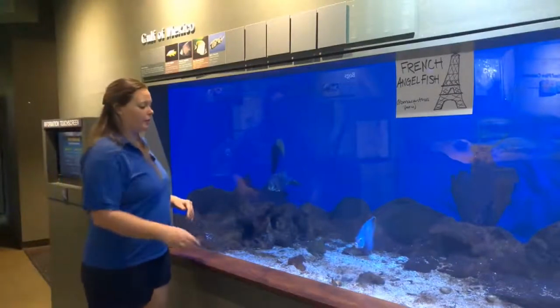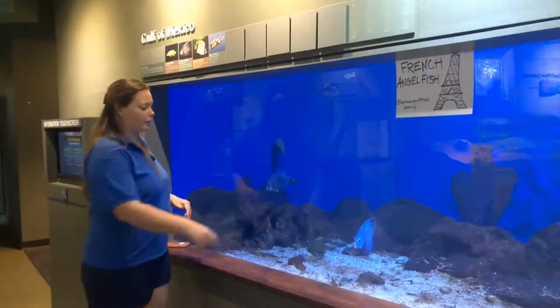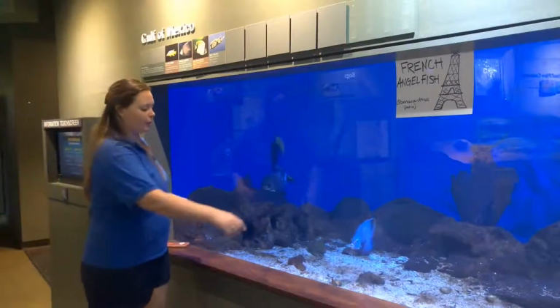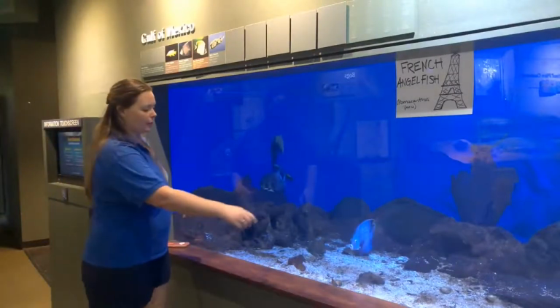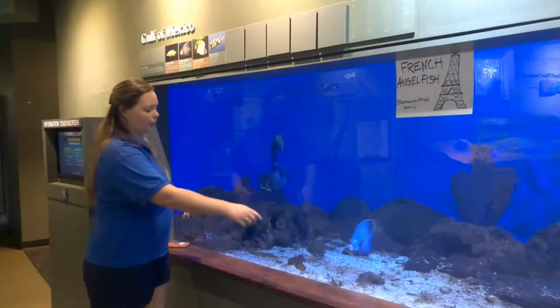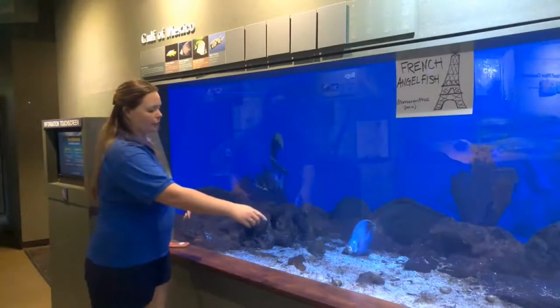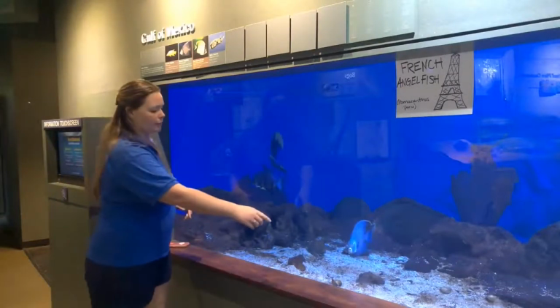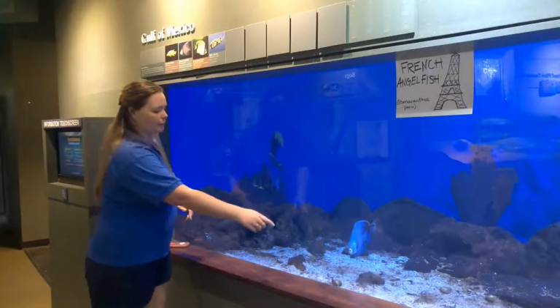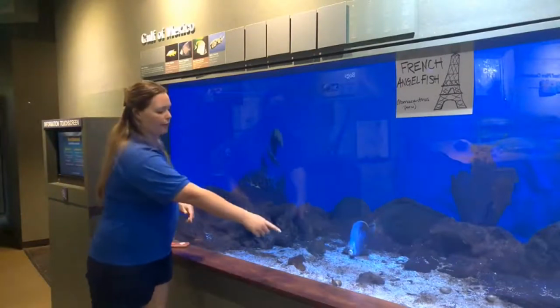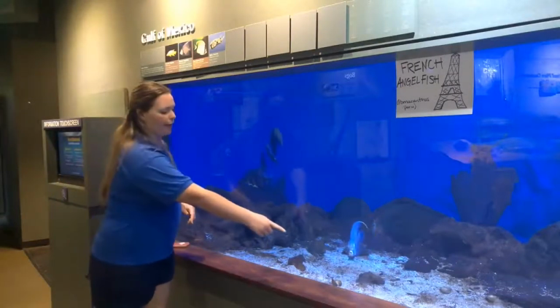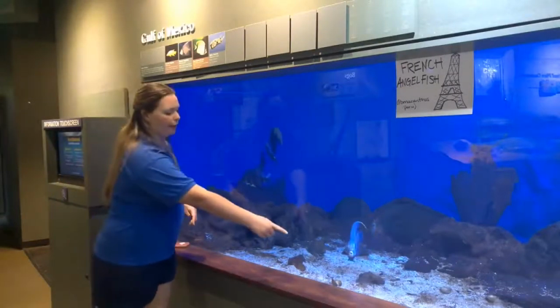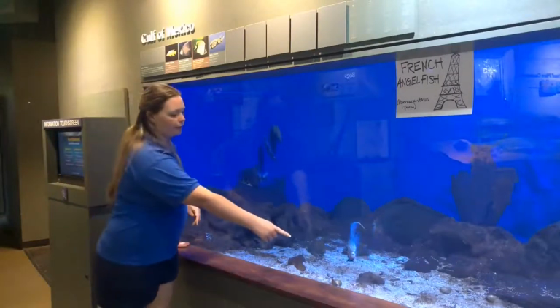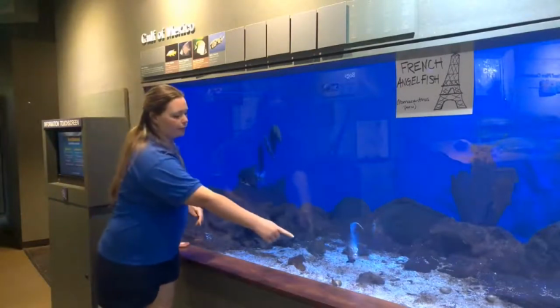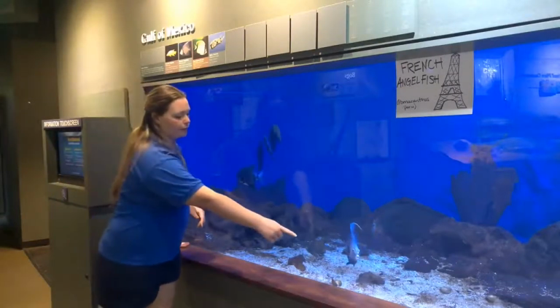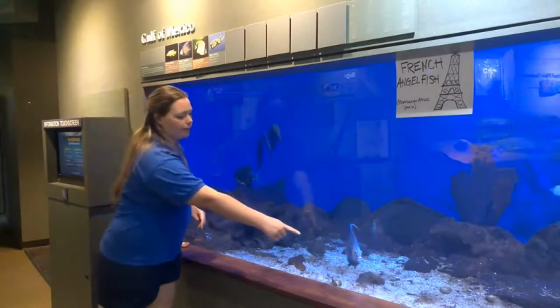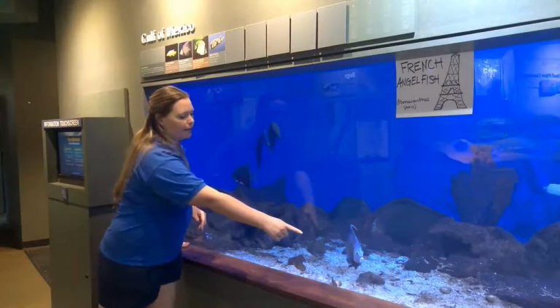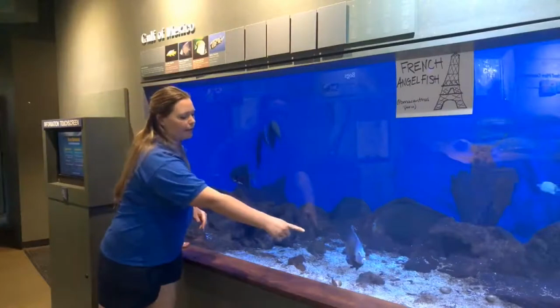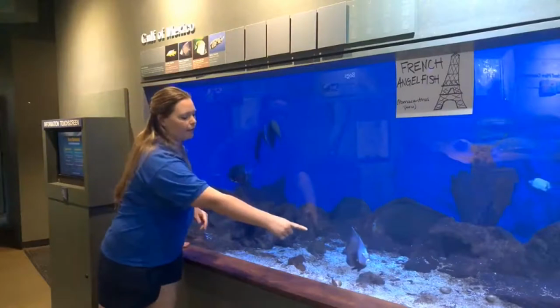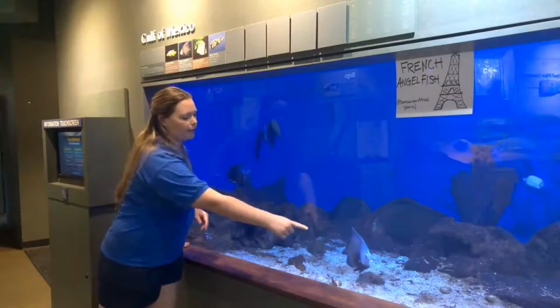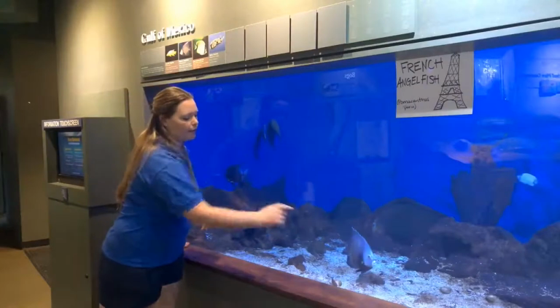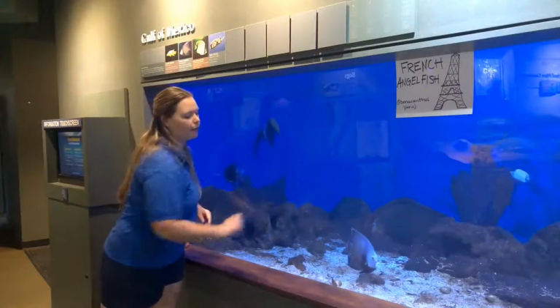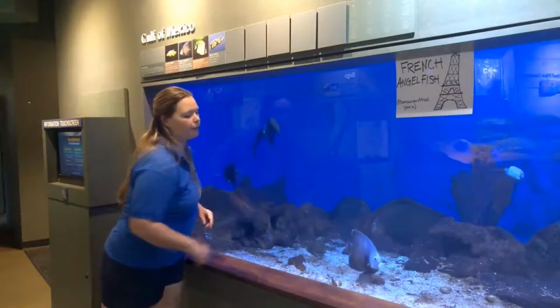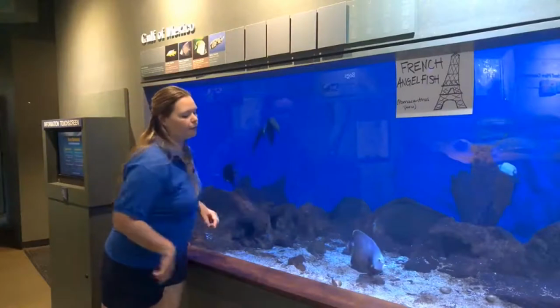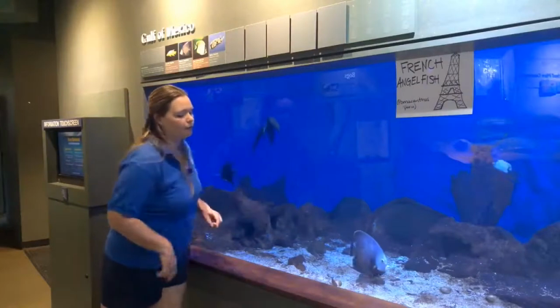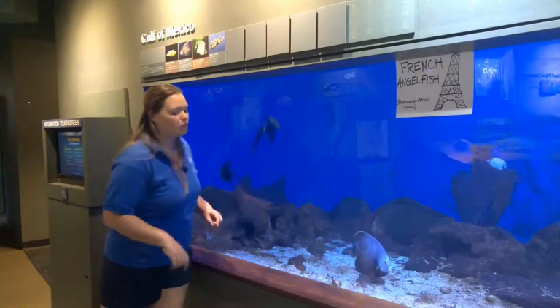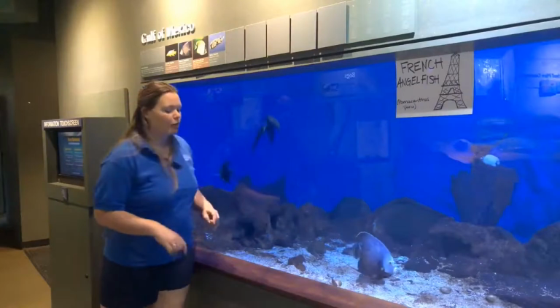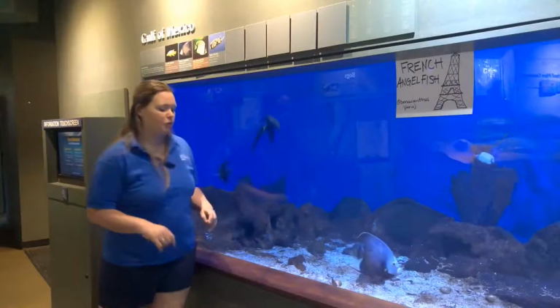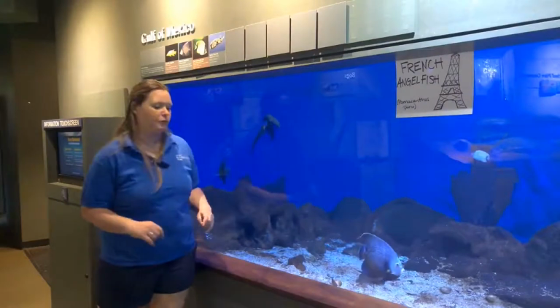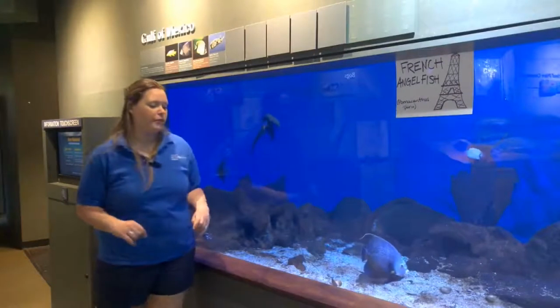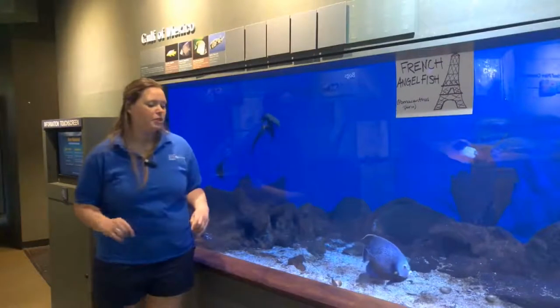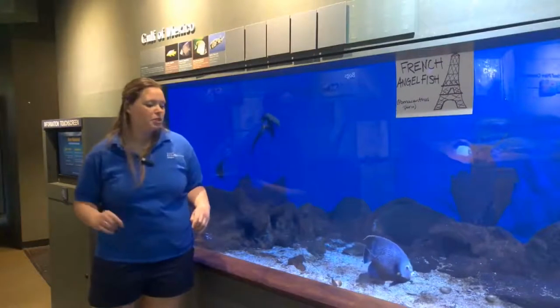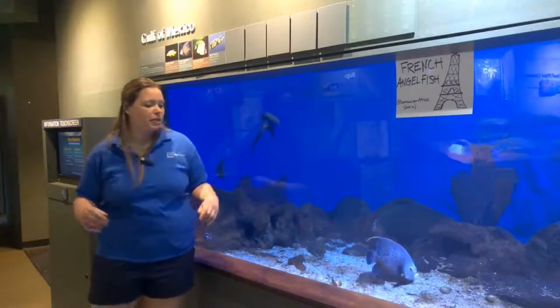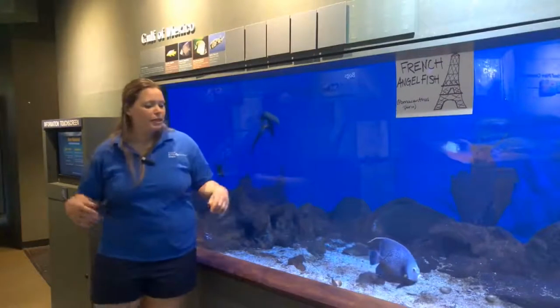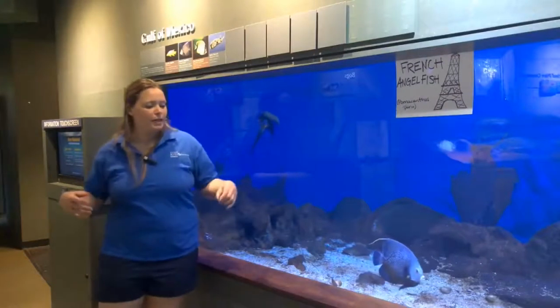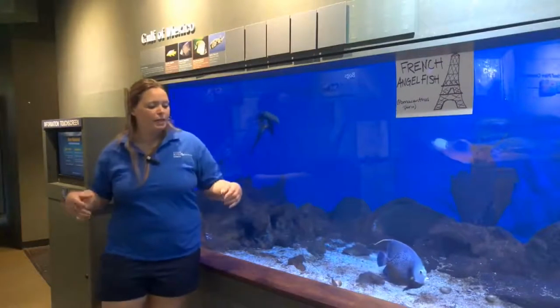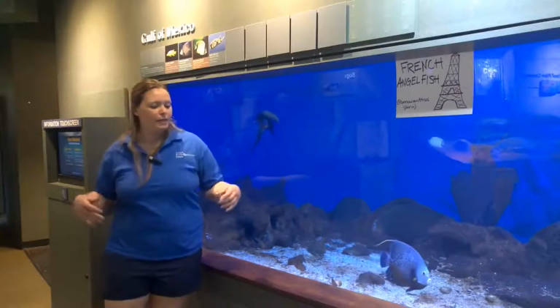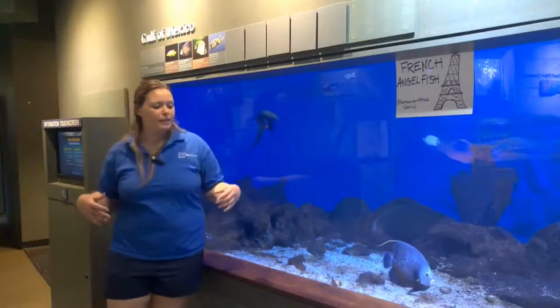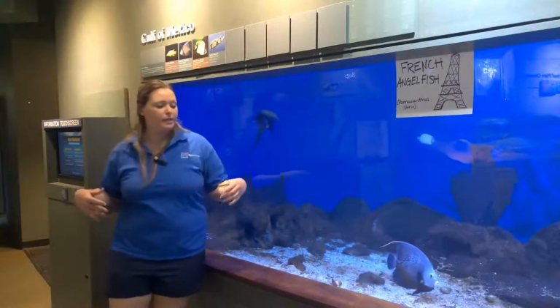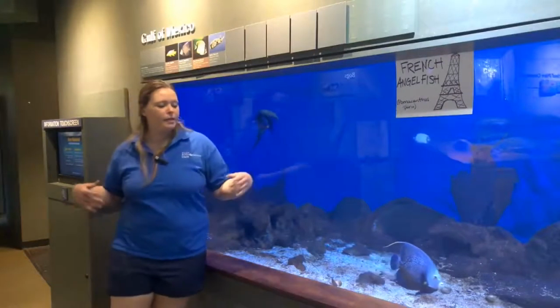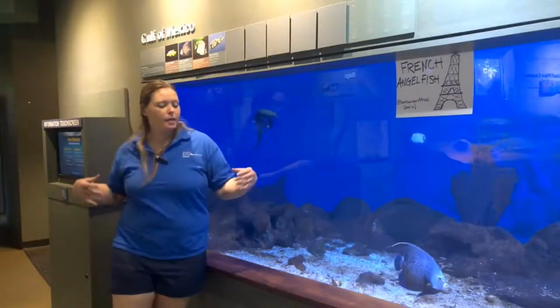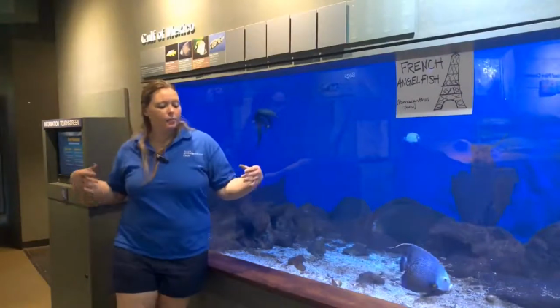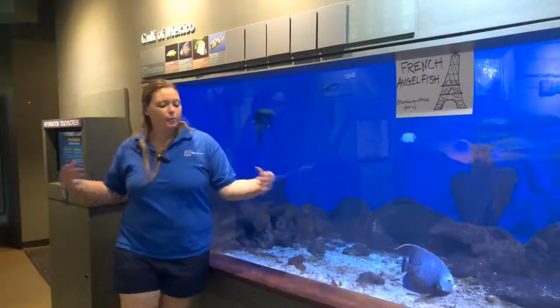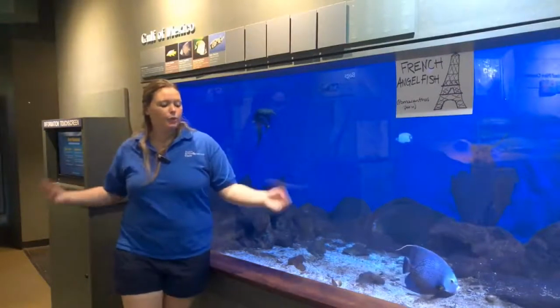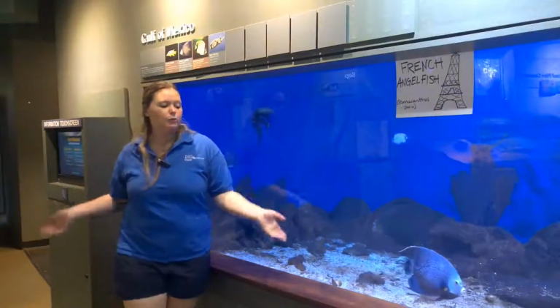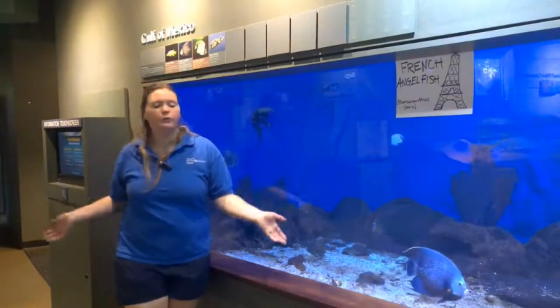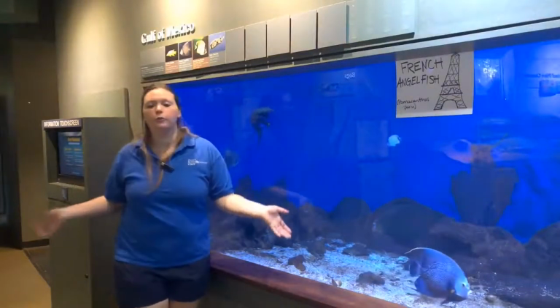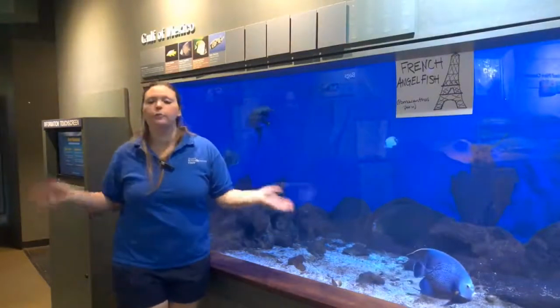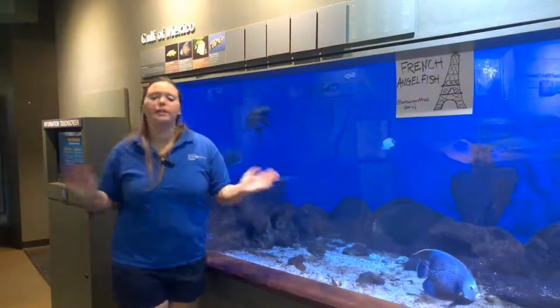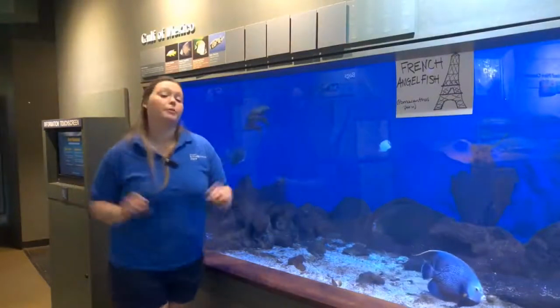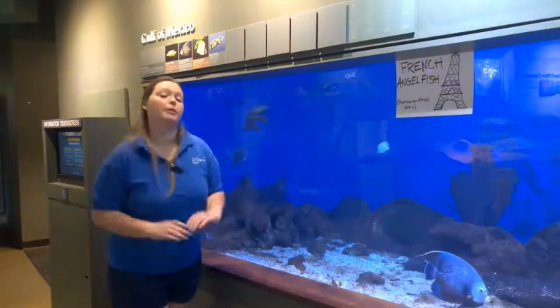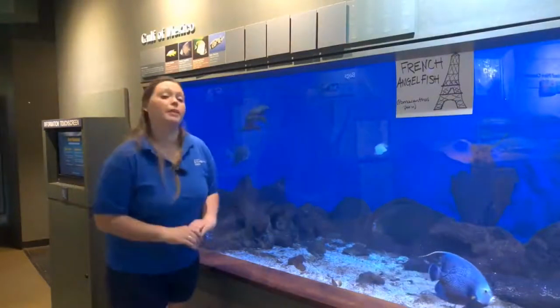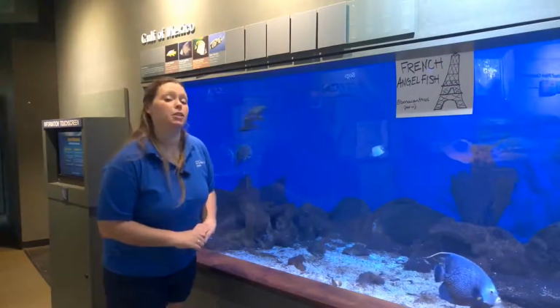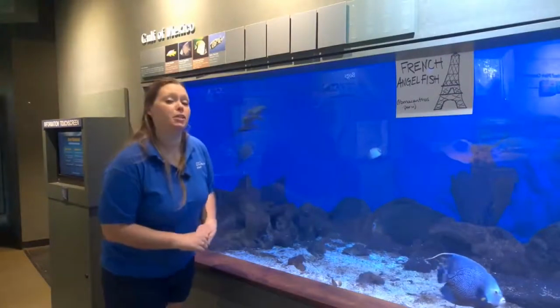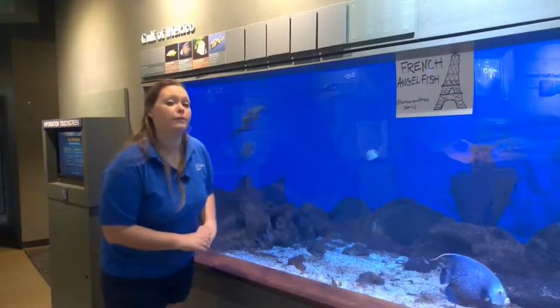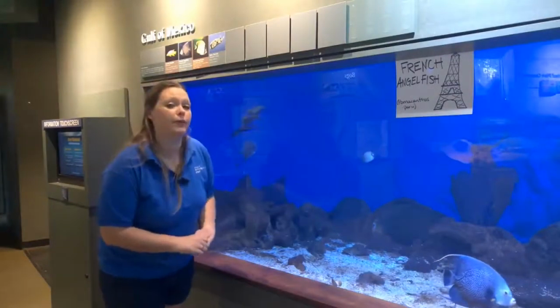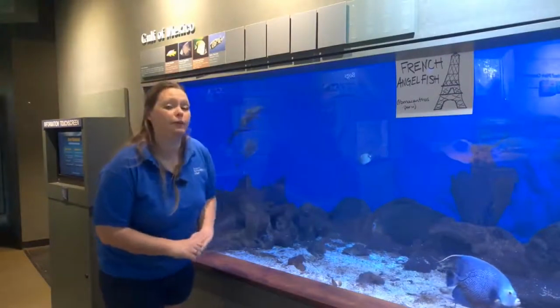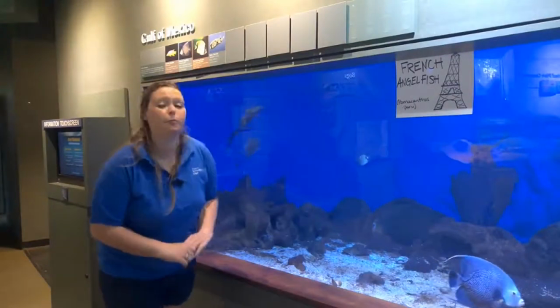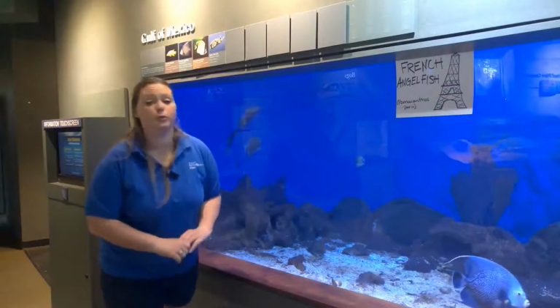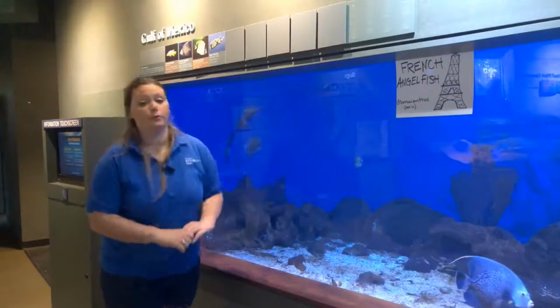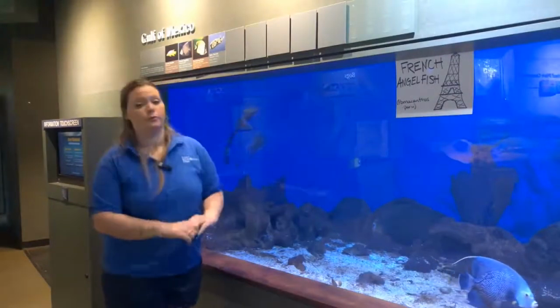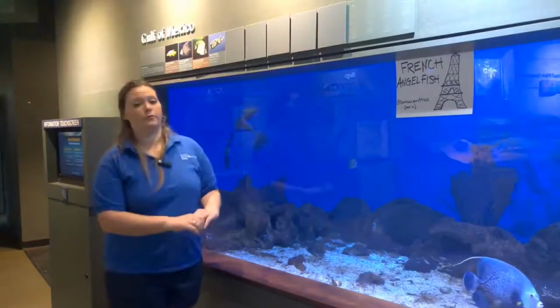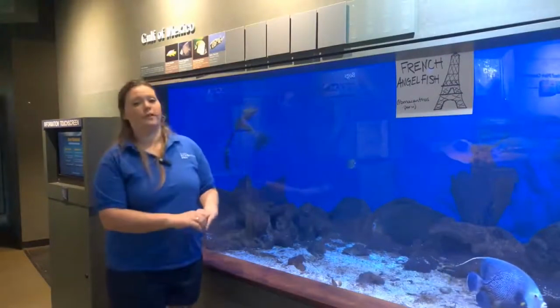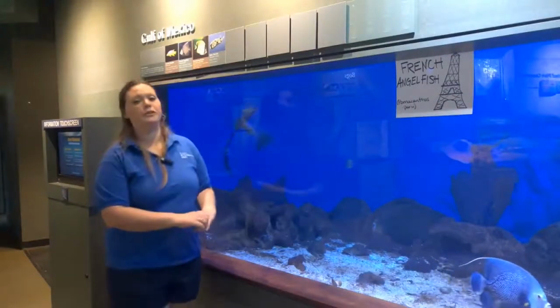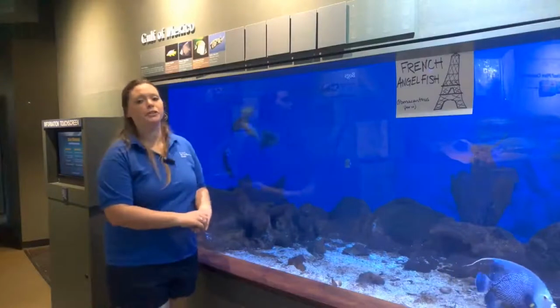So here is Belle right here, our French angelfish. It means beautiful because we think she's a very beautiful fish.